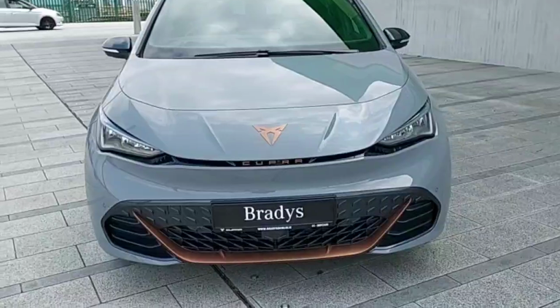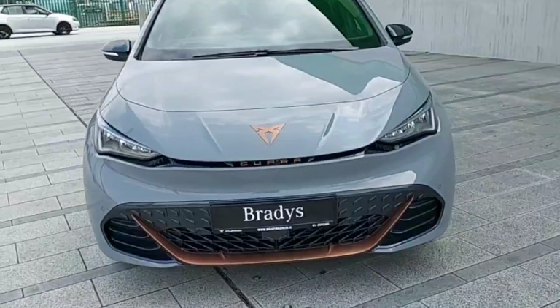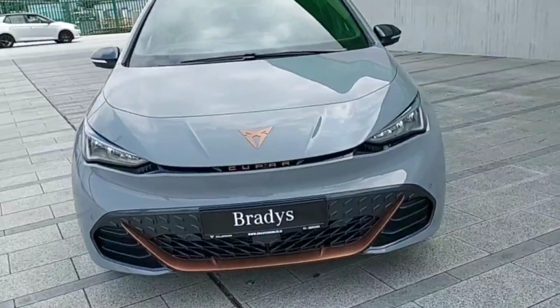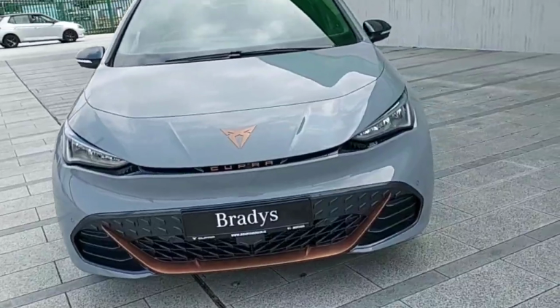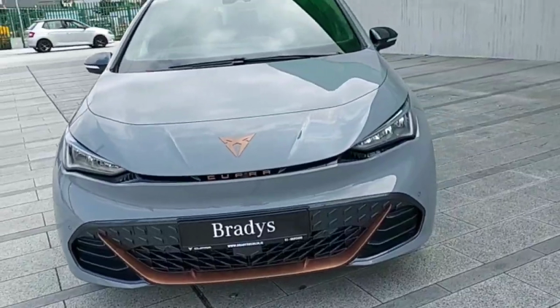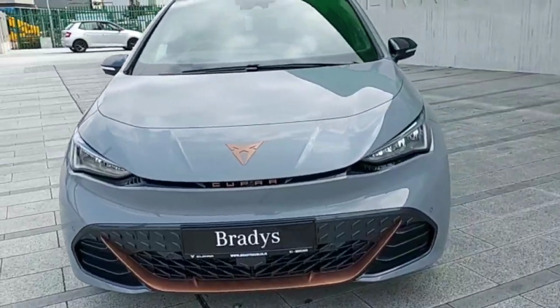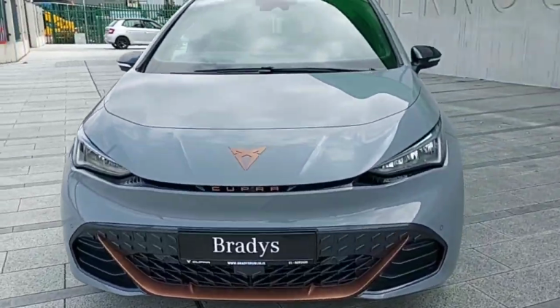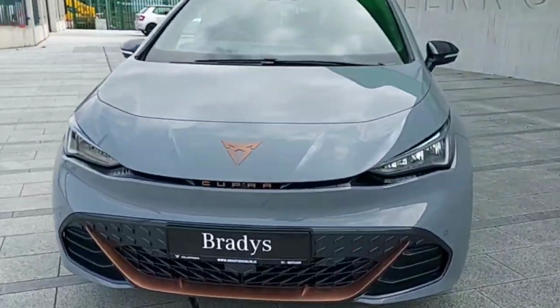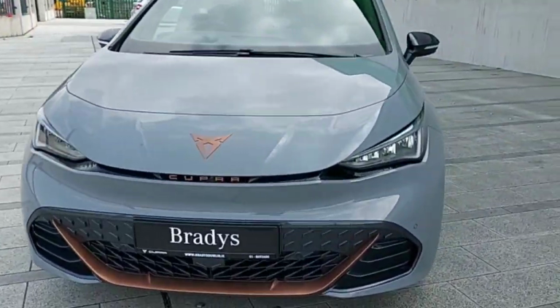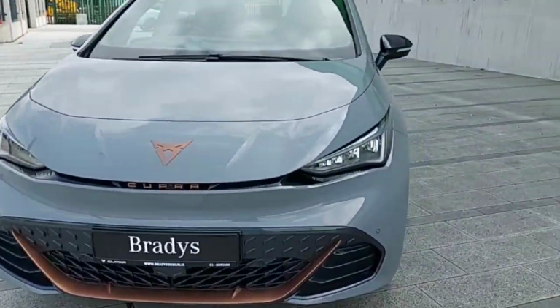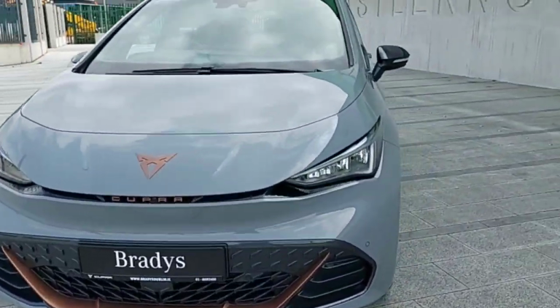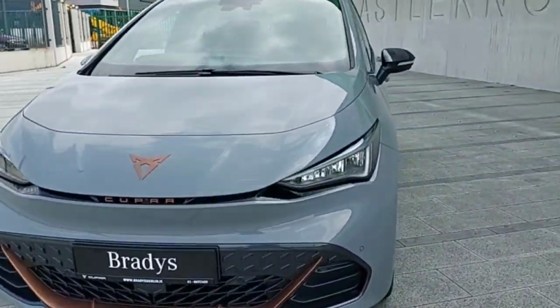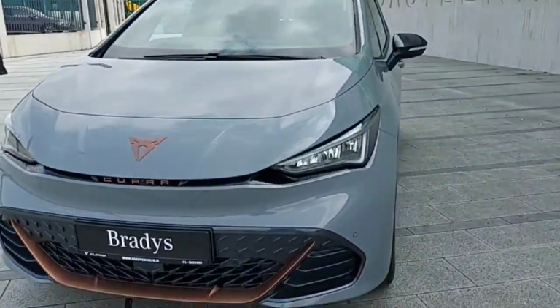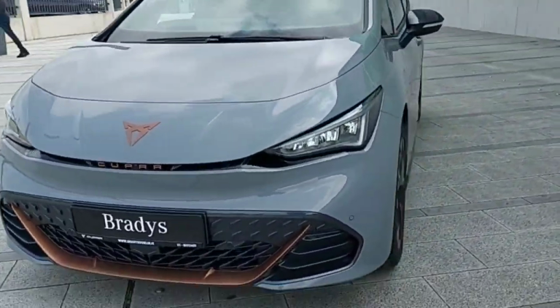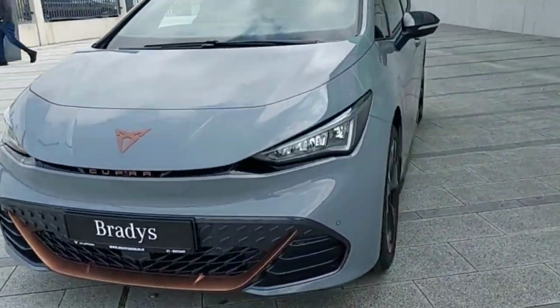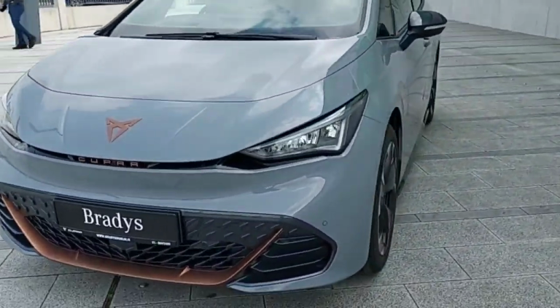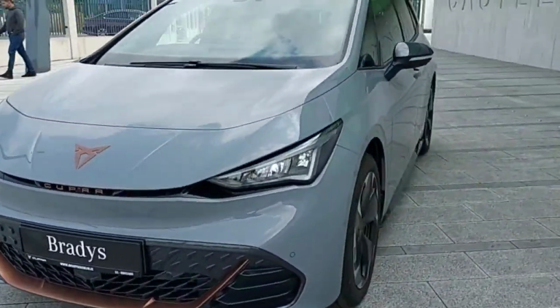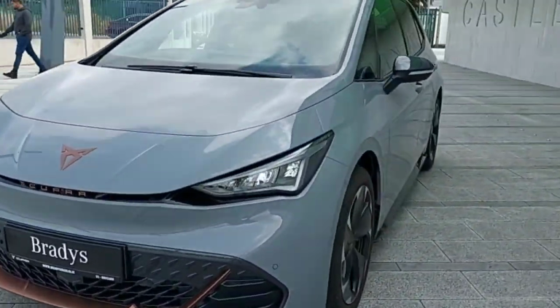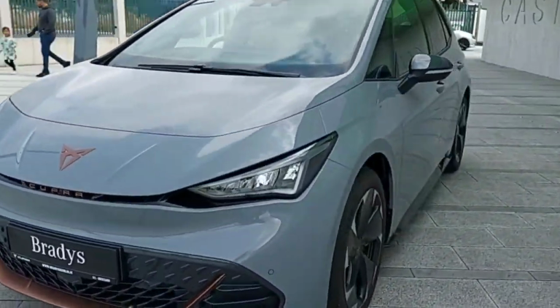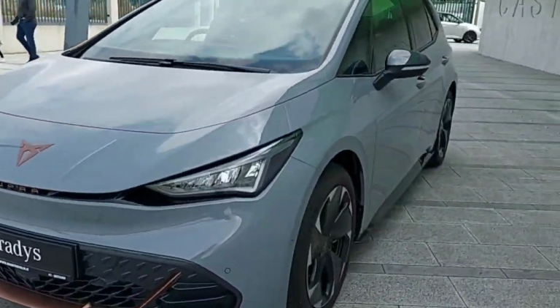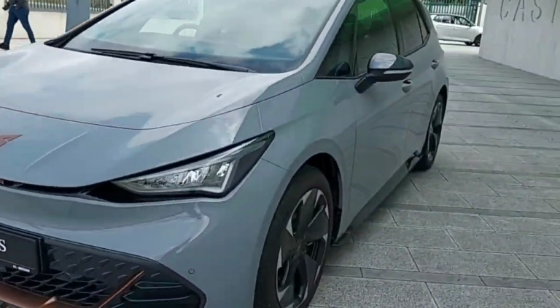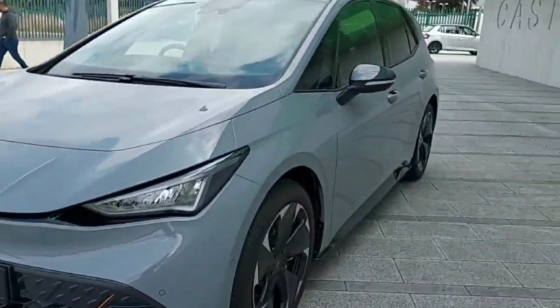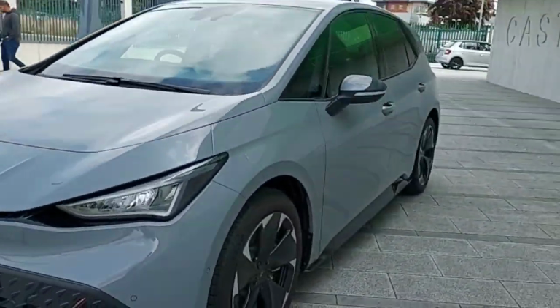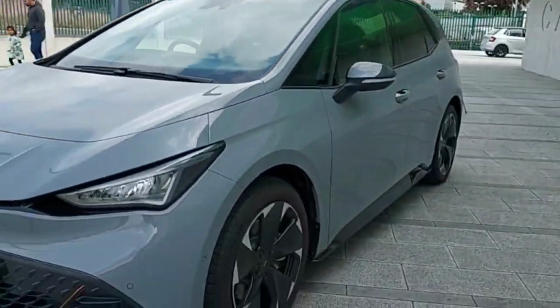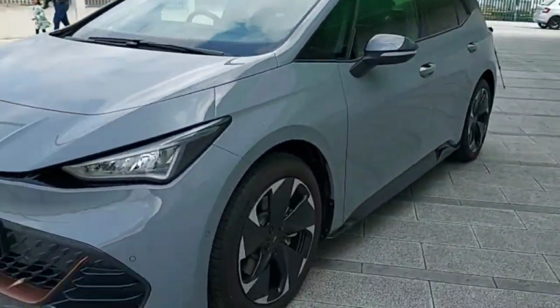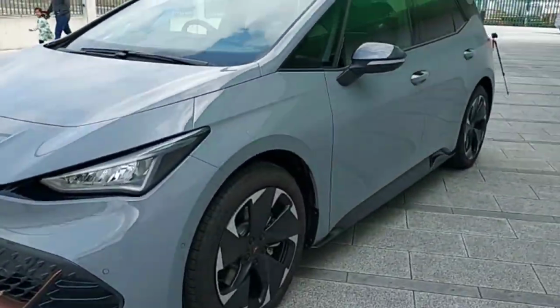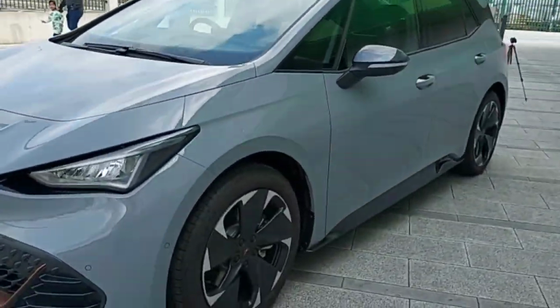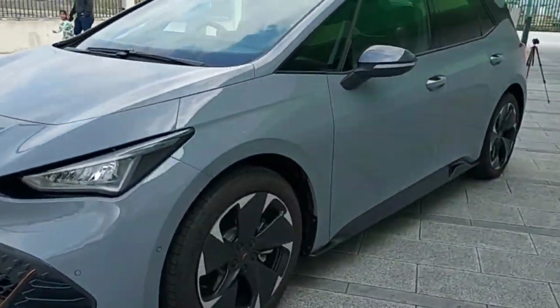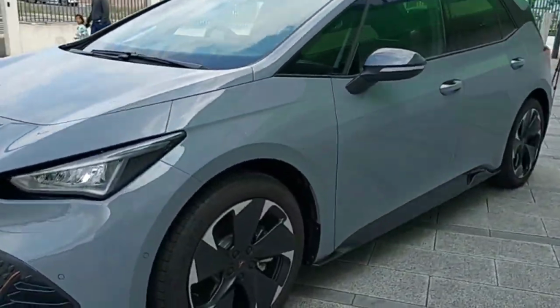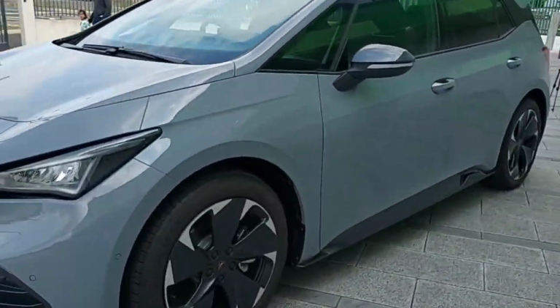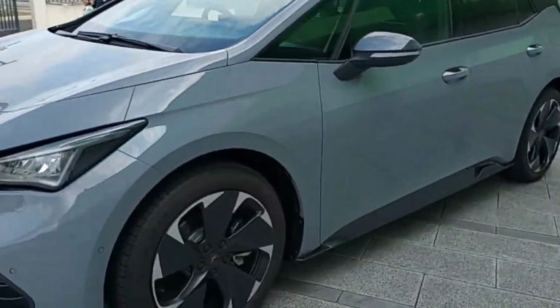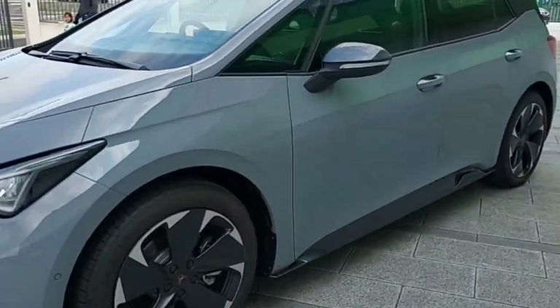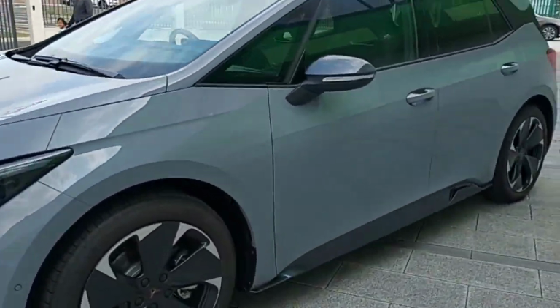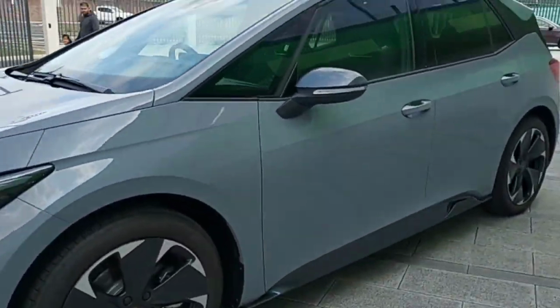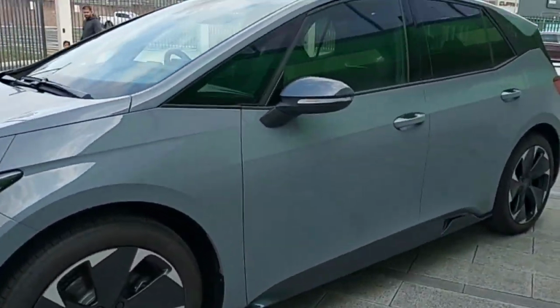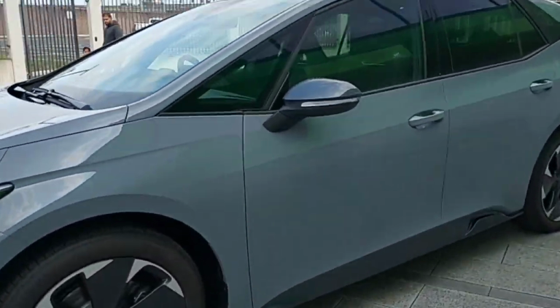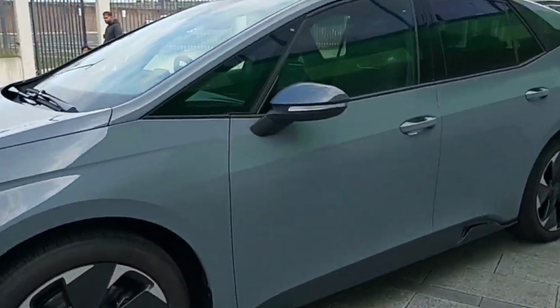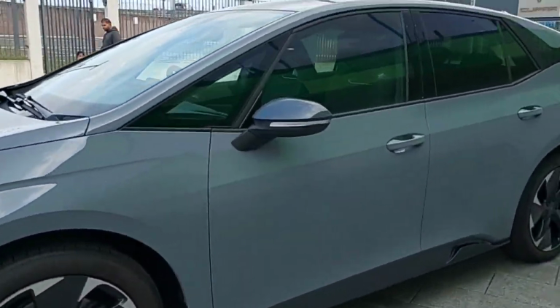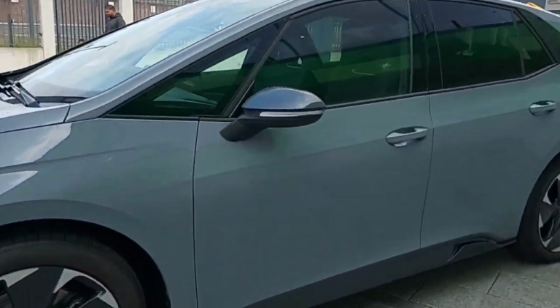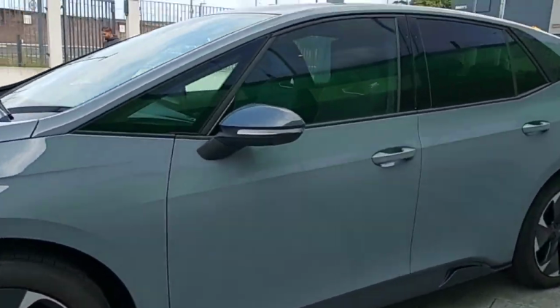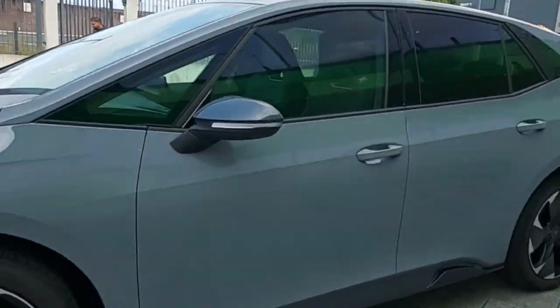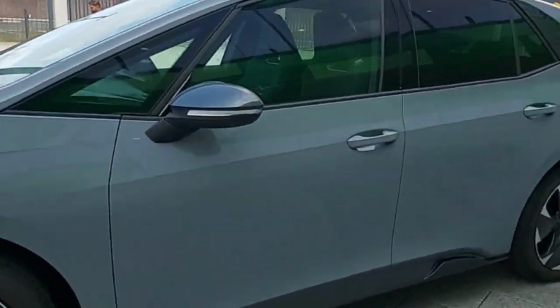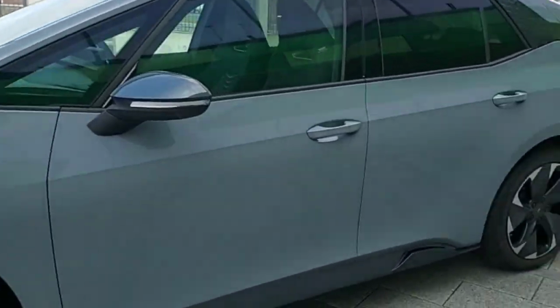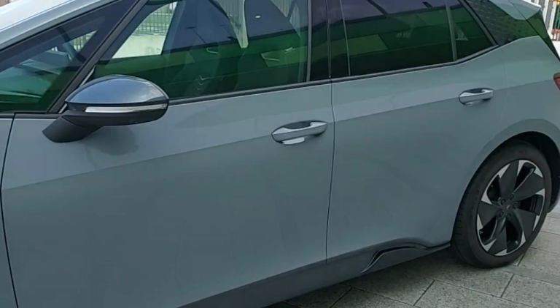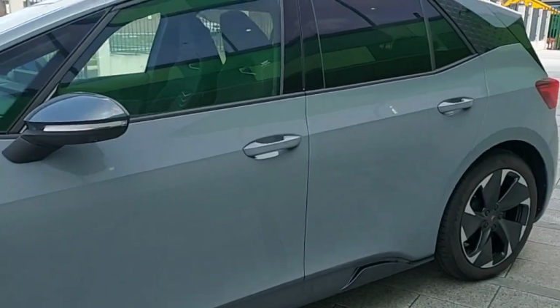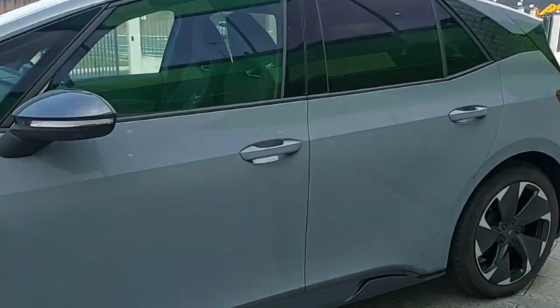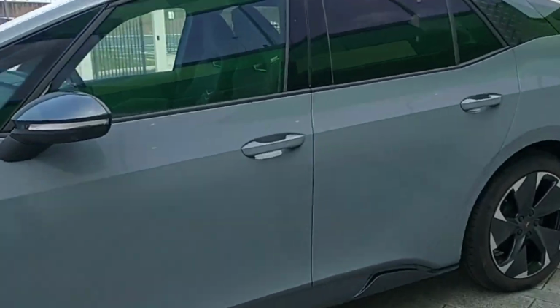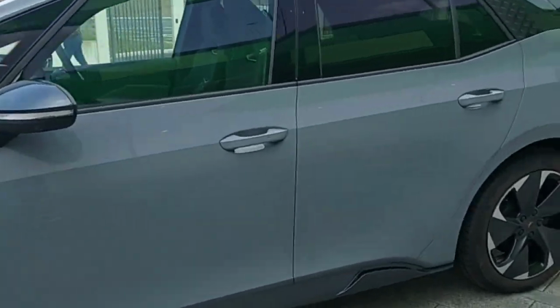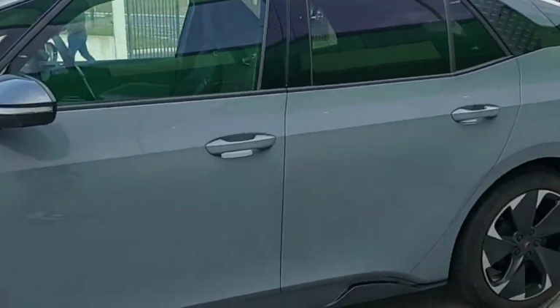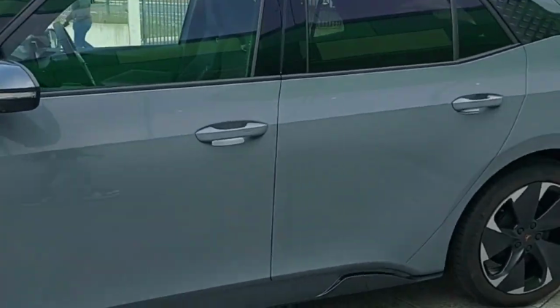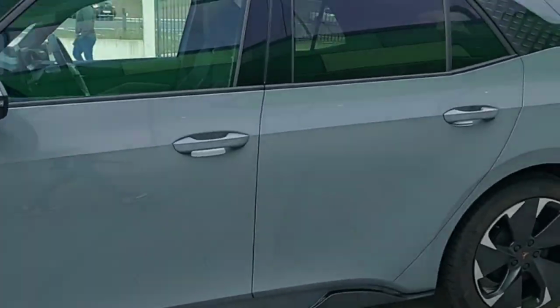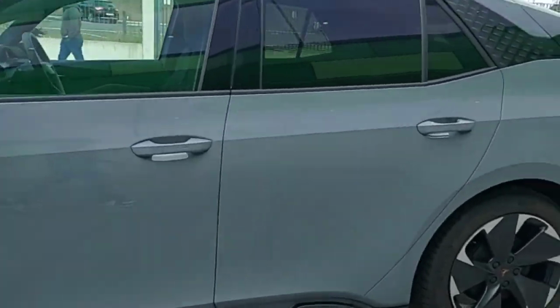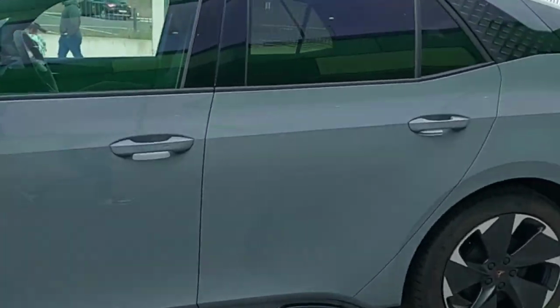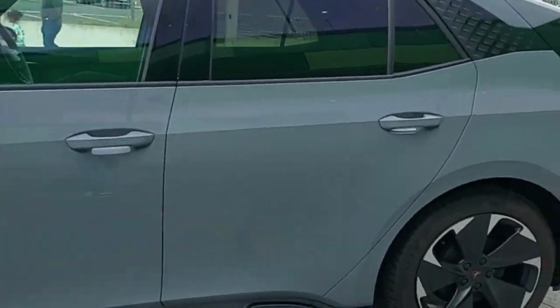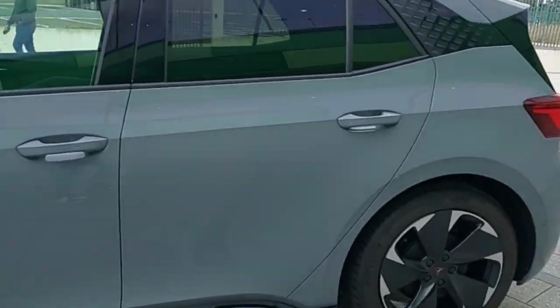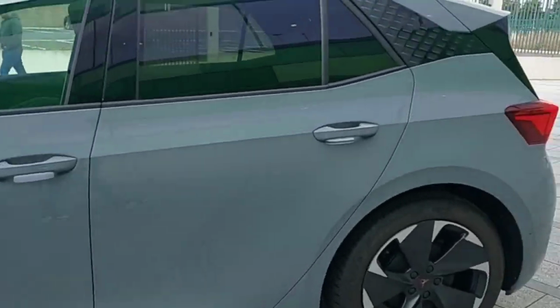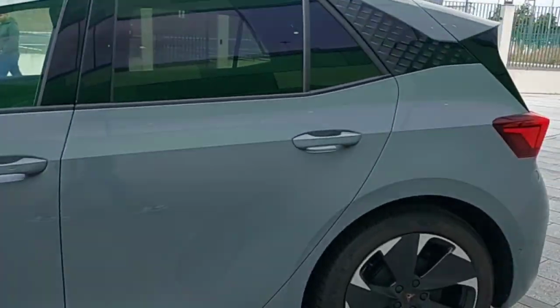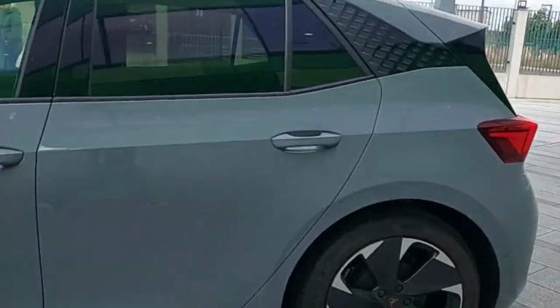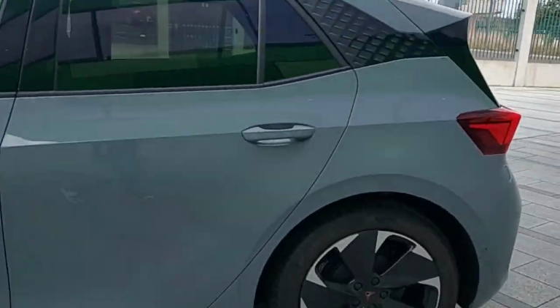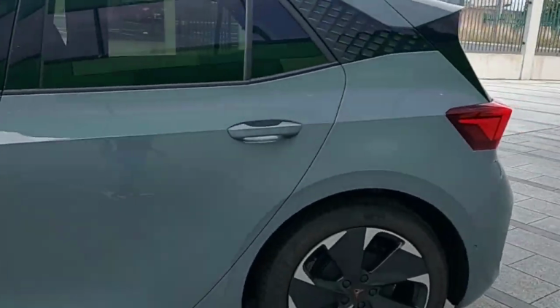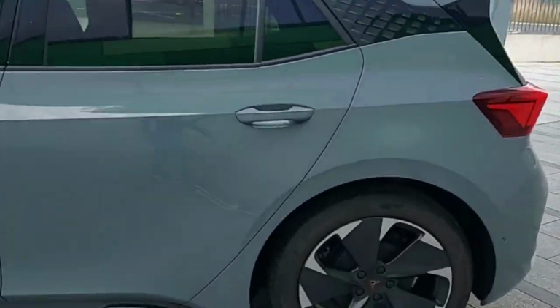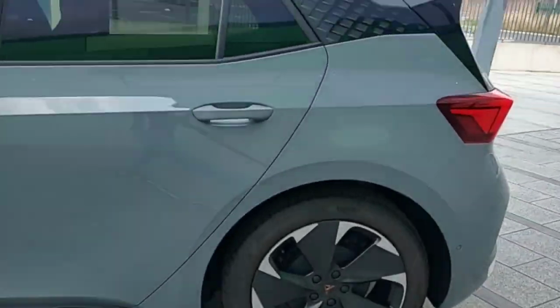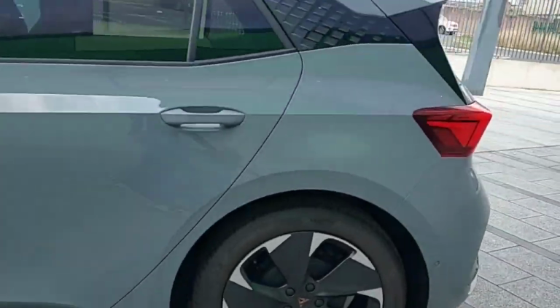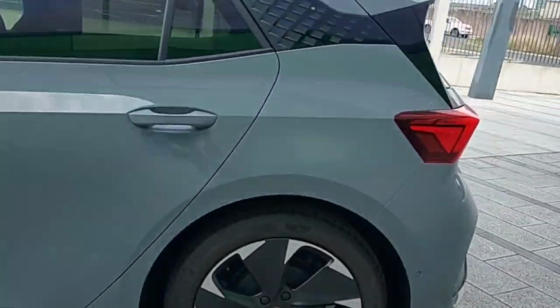Hey guys, Ernest here from Brady's Castle Knott, and today we are looking at this 2023 Cobra Born in Vapor Grey. Very nice looking car.